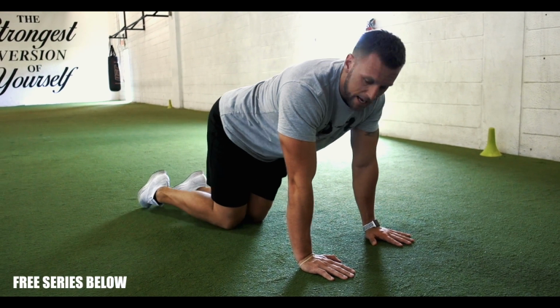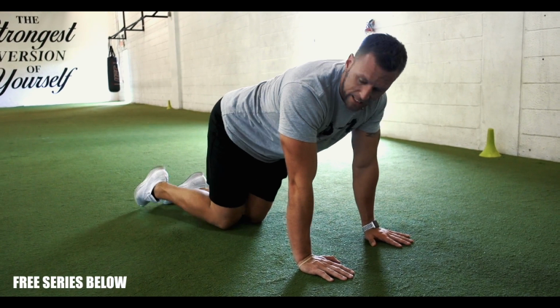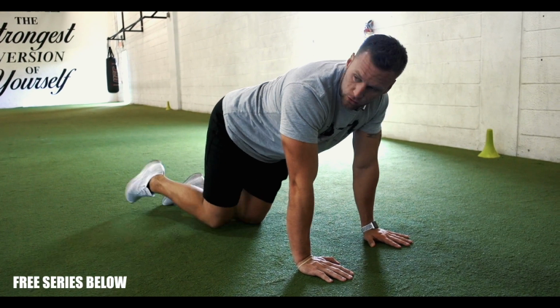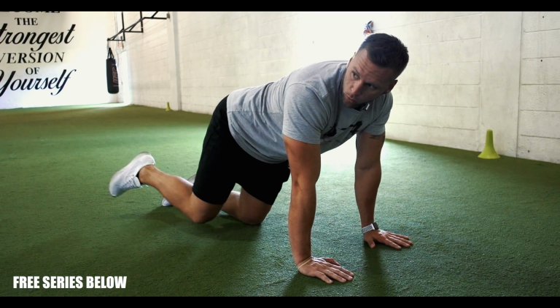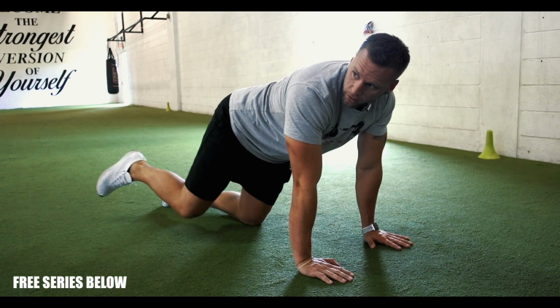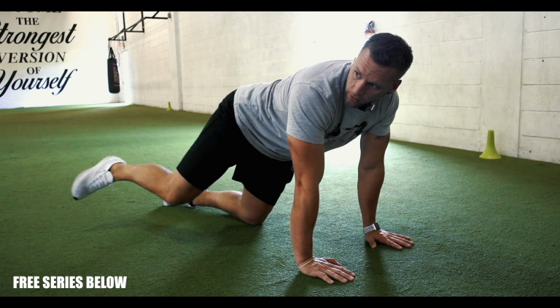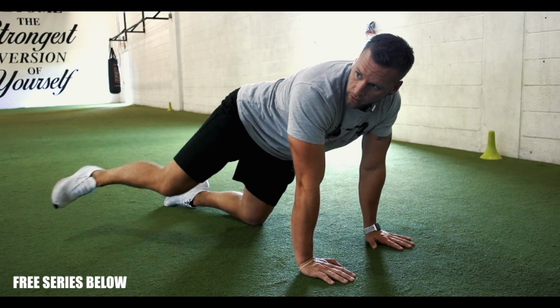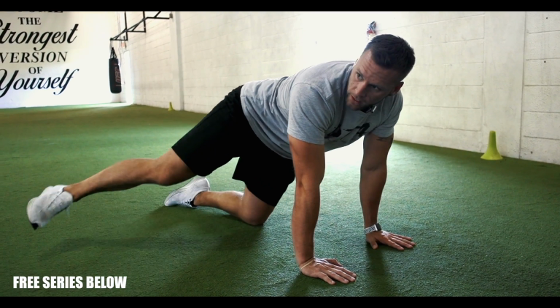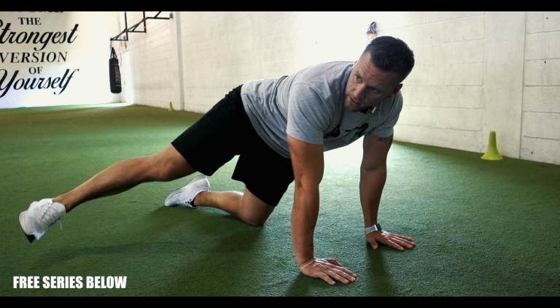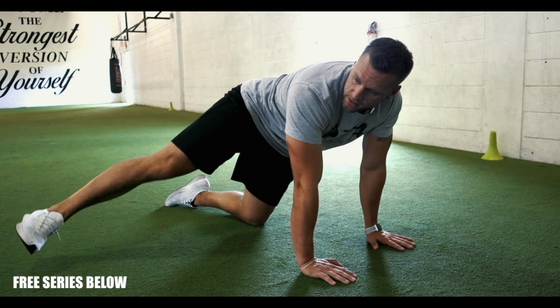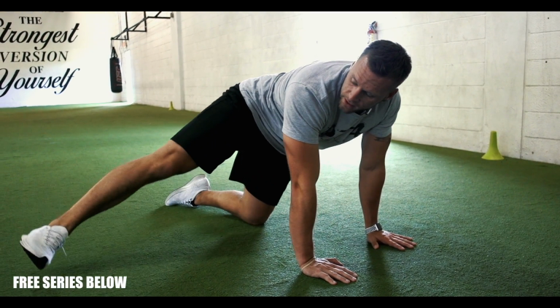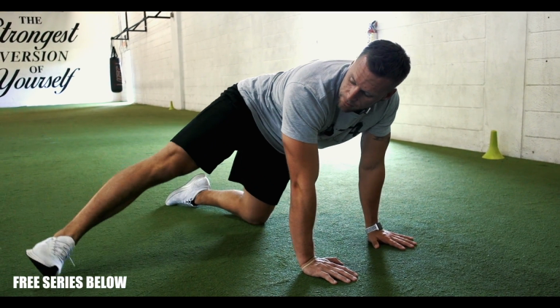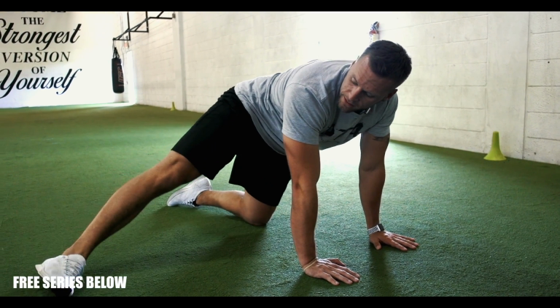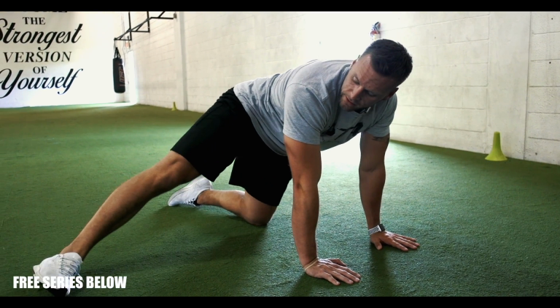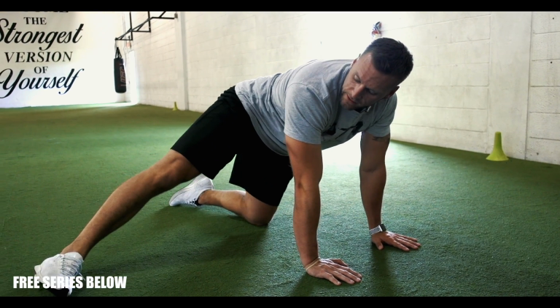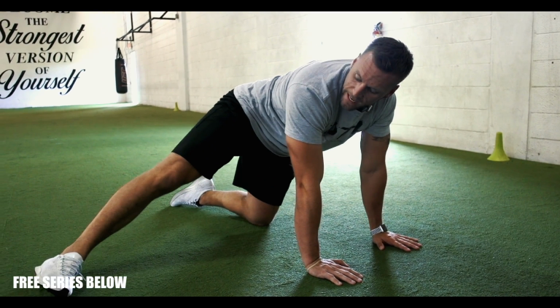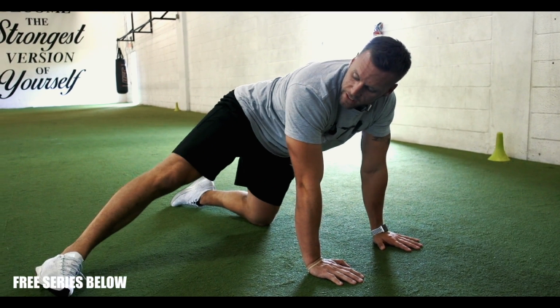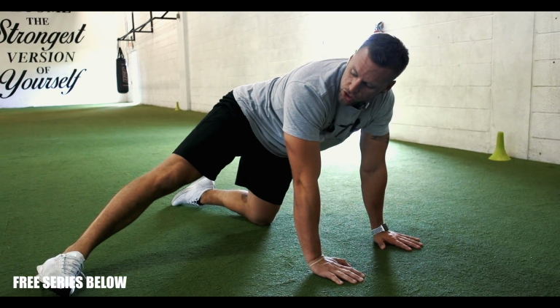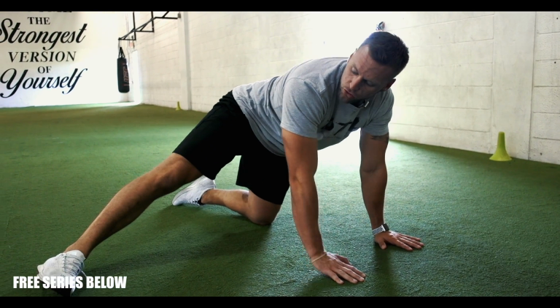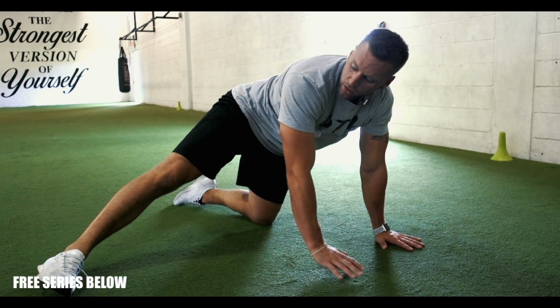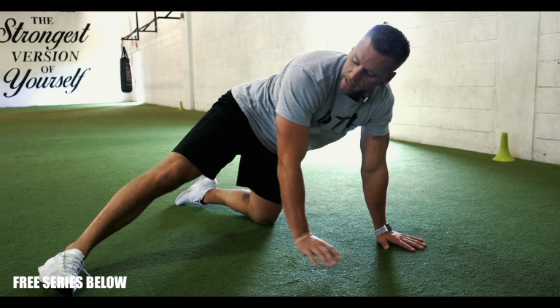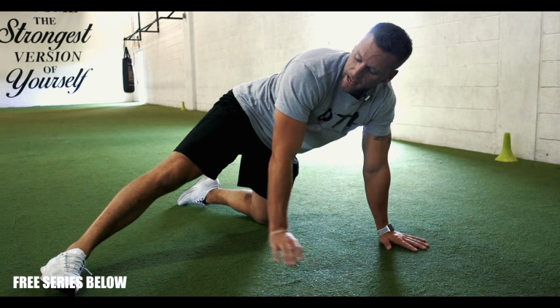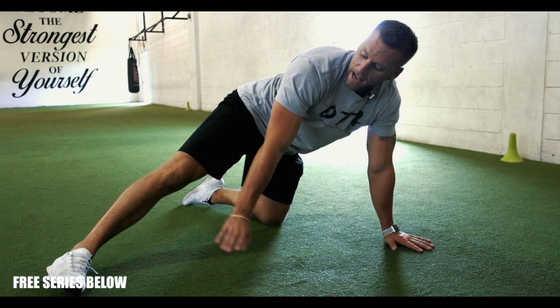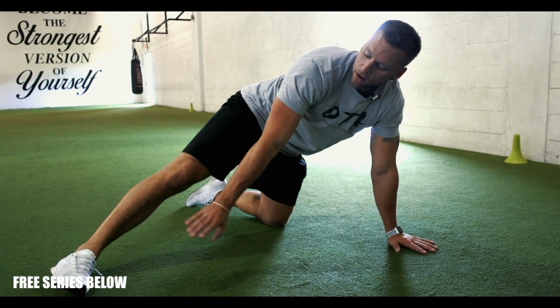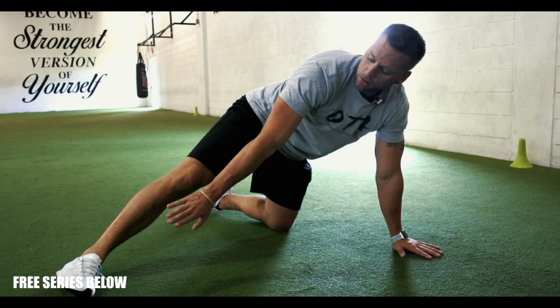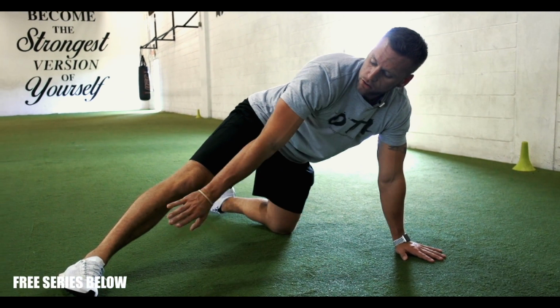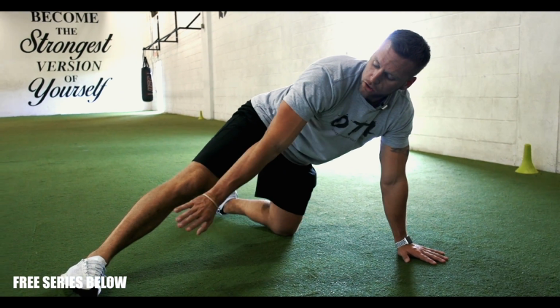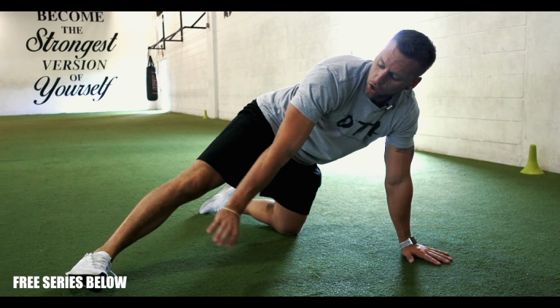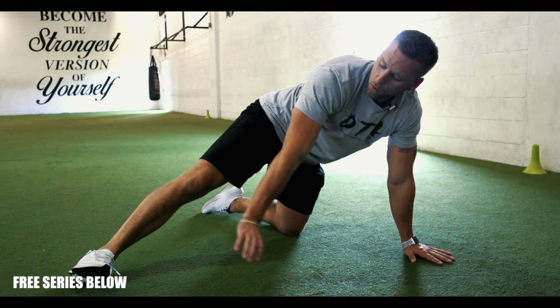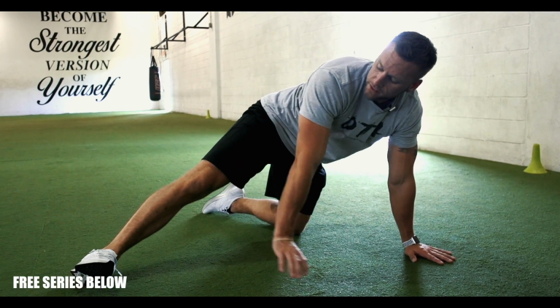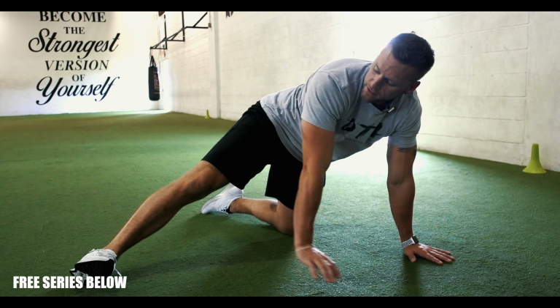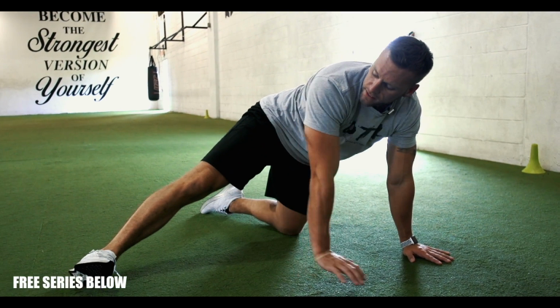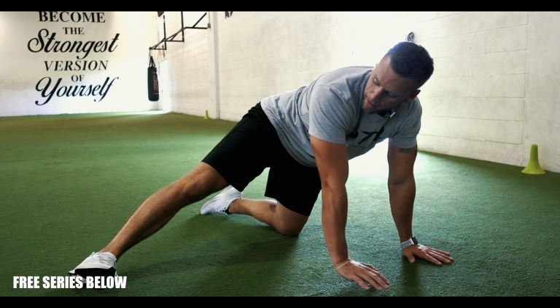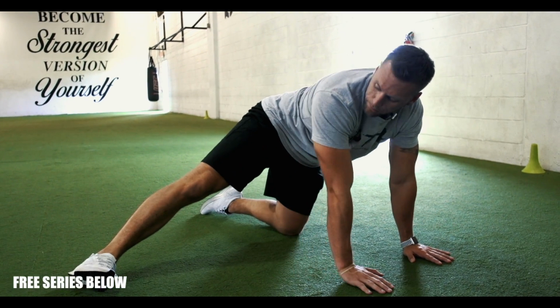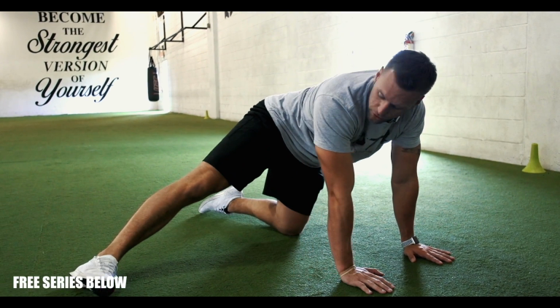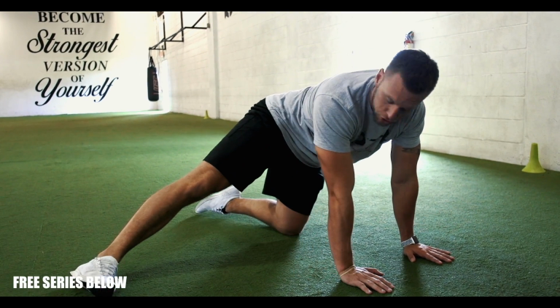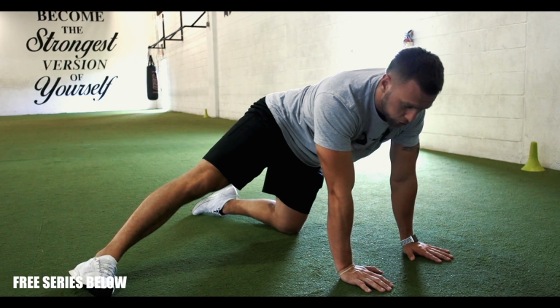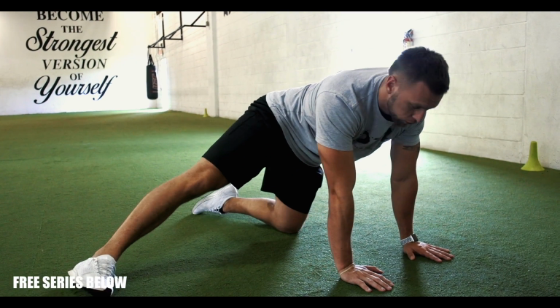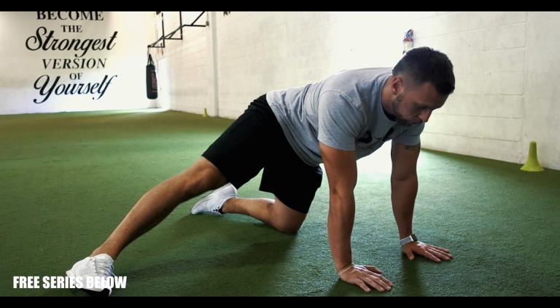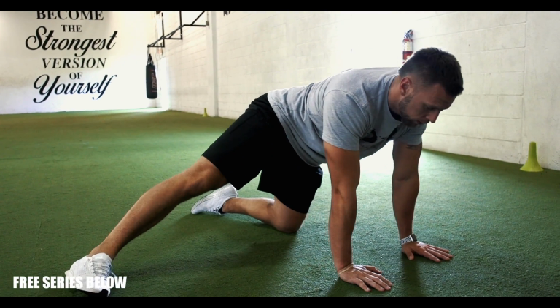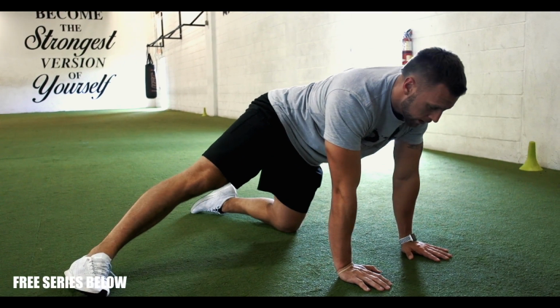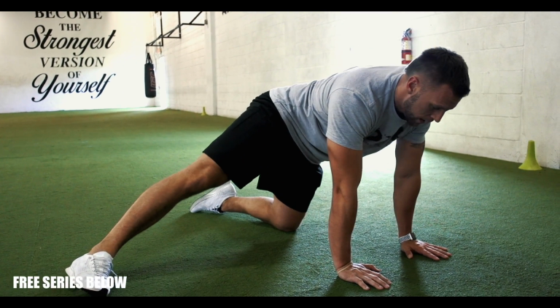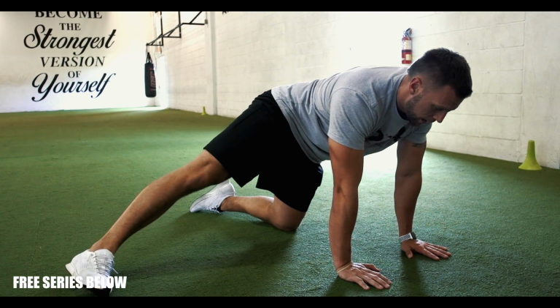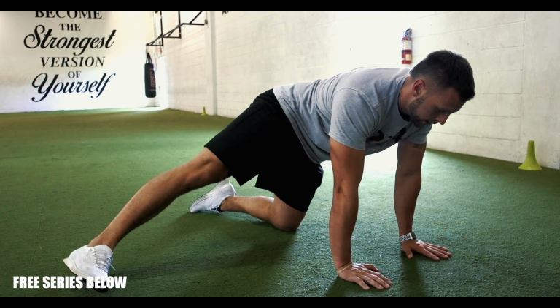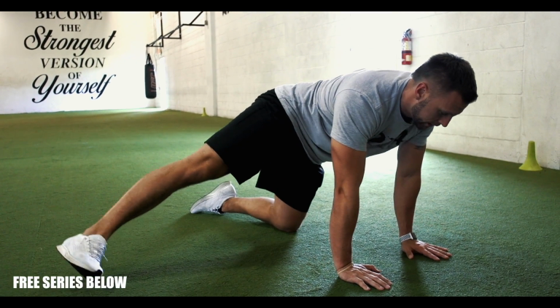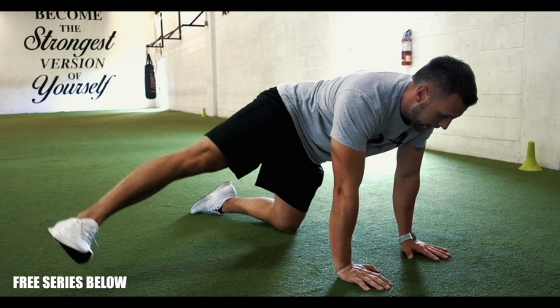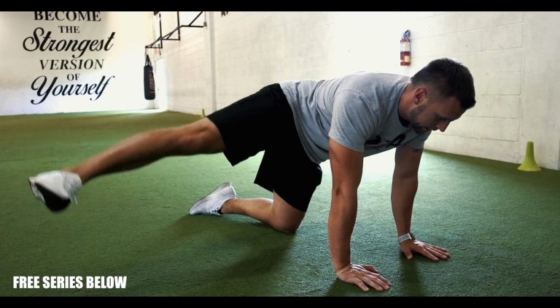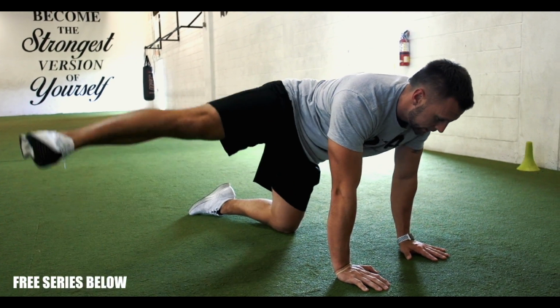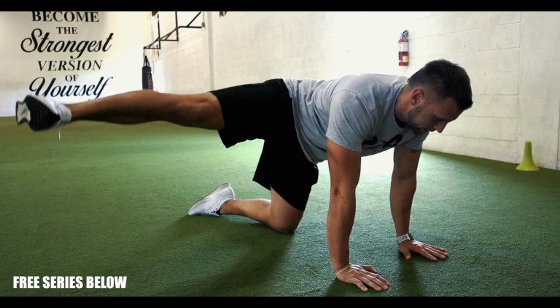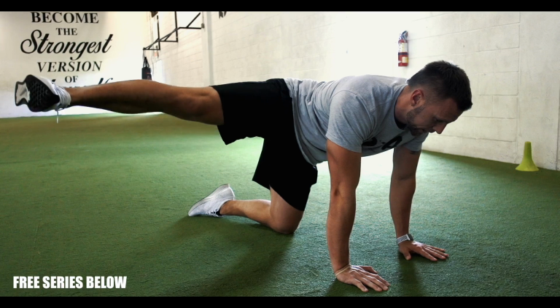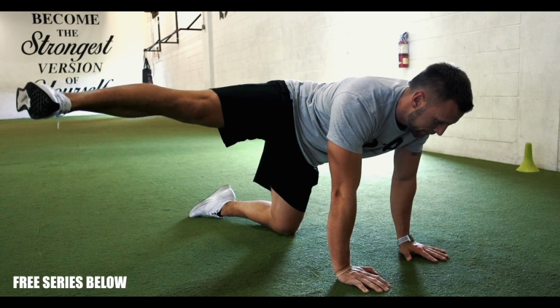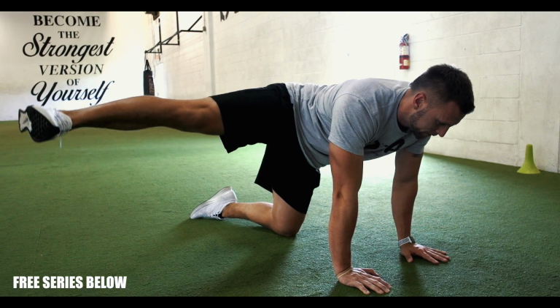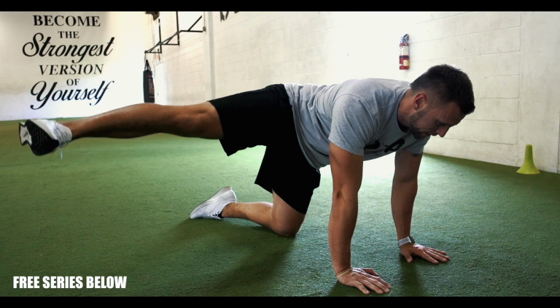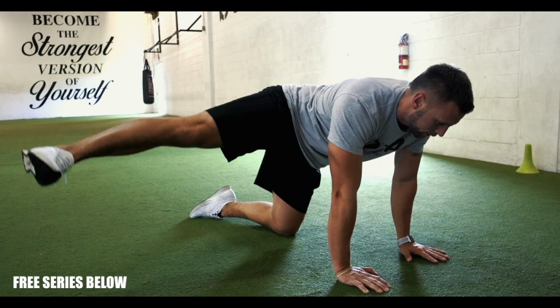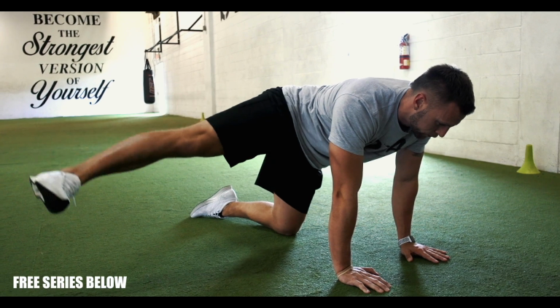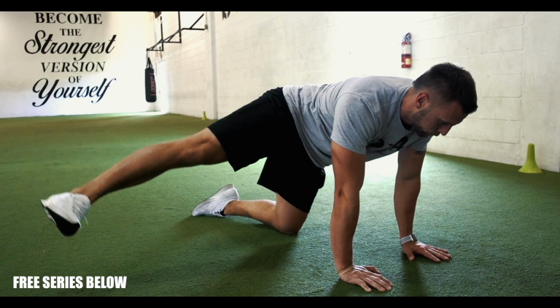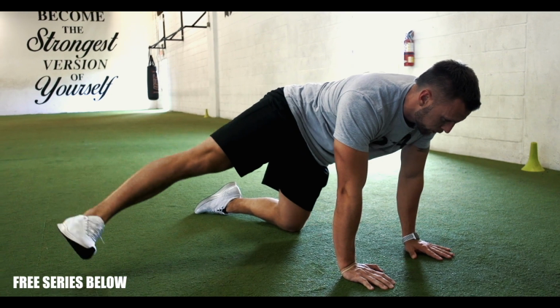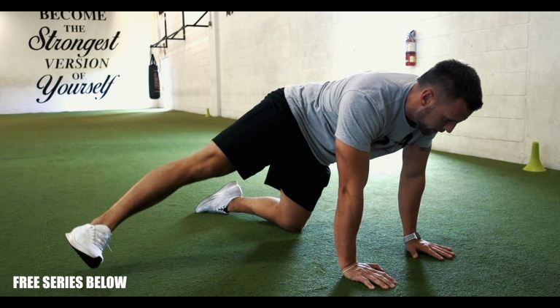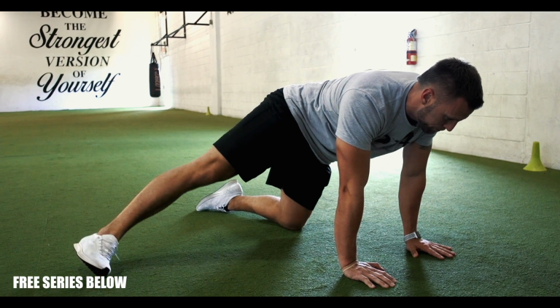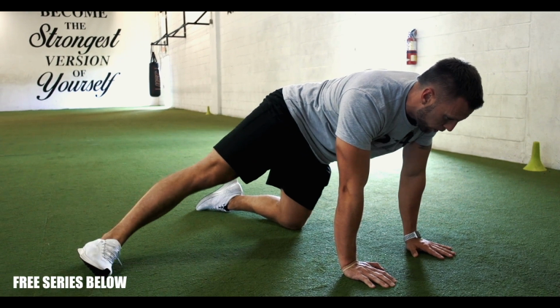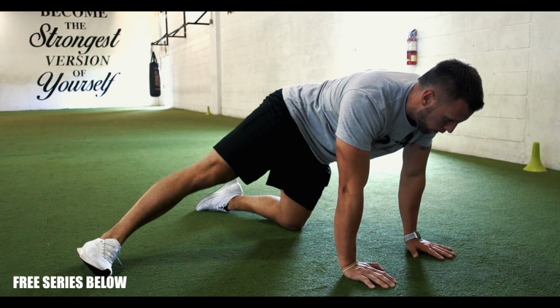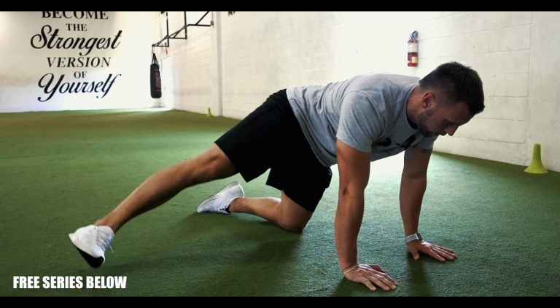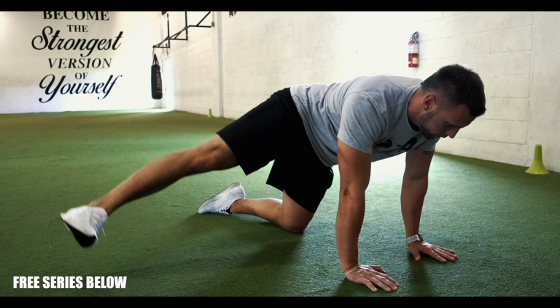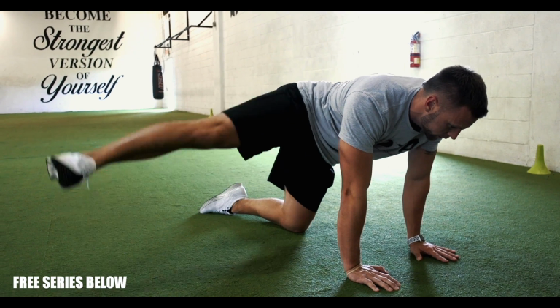The next one is going to be leg straight out, toe at the top of the shoe again. Same thing — three with a pause.